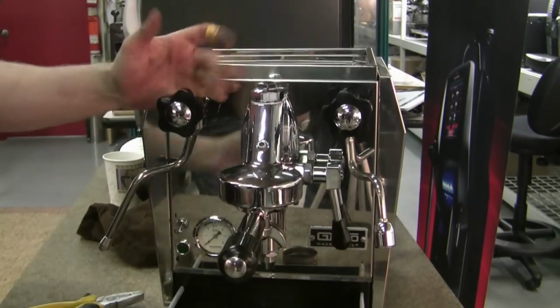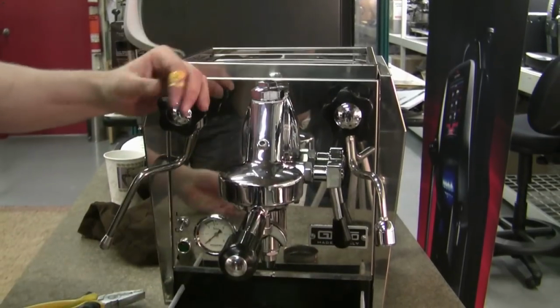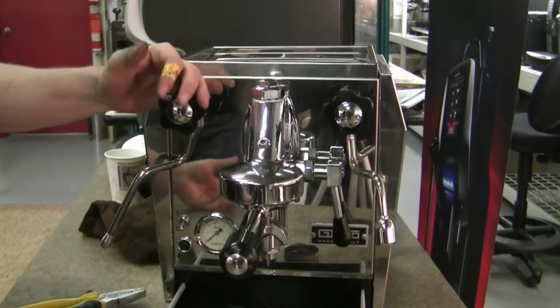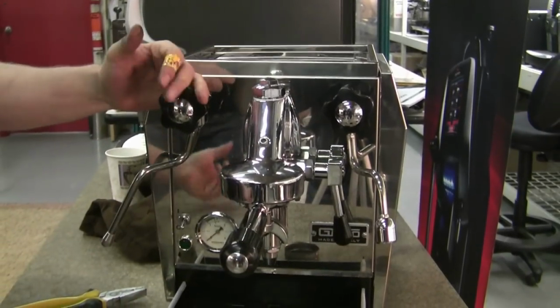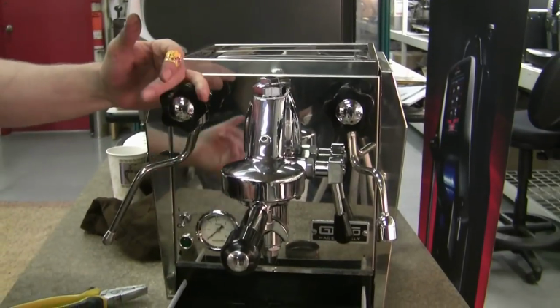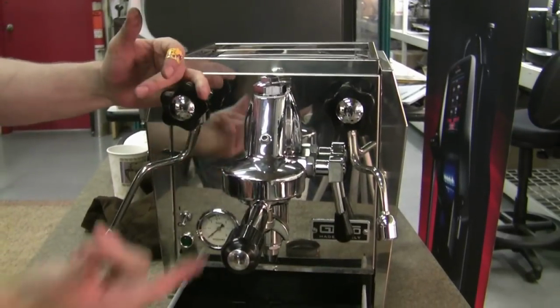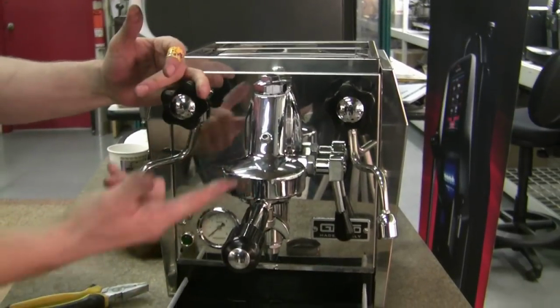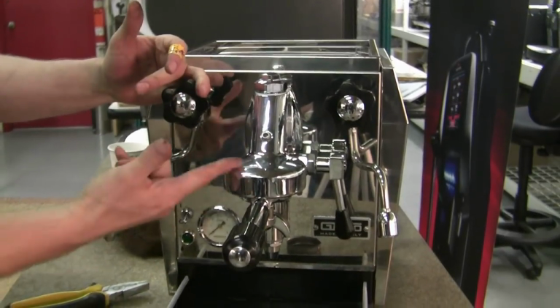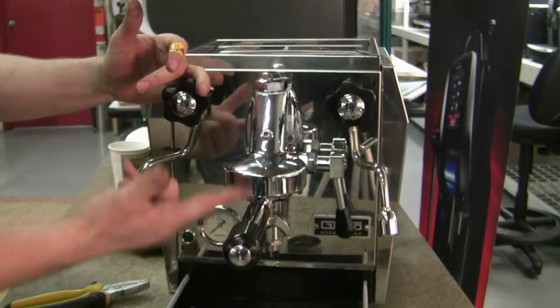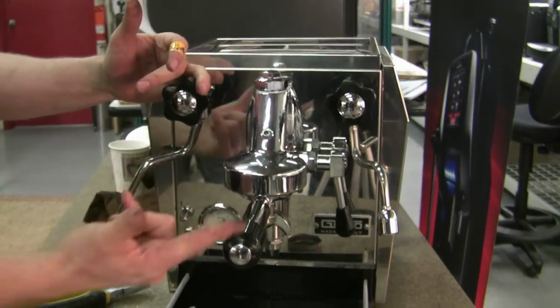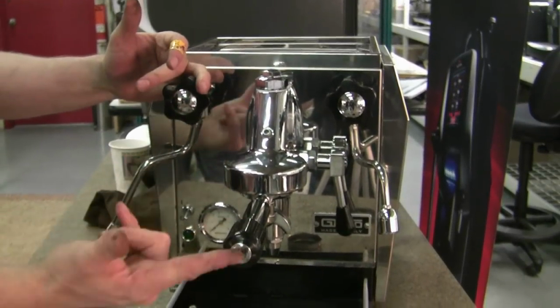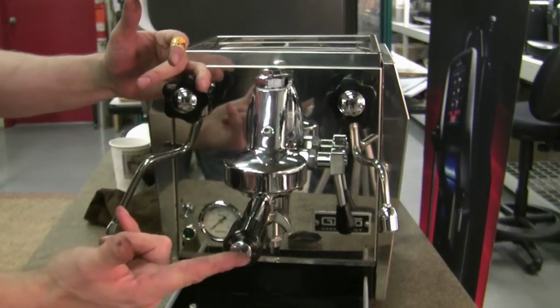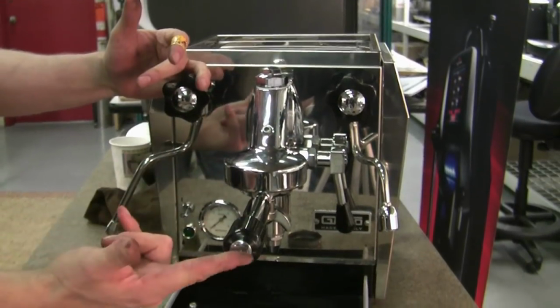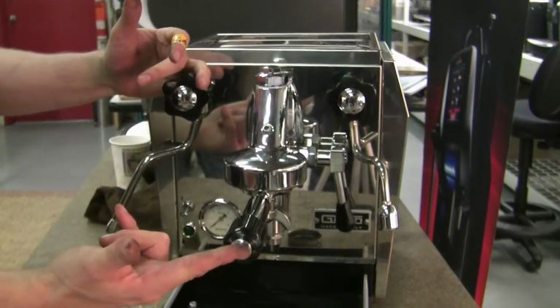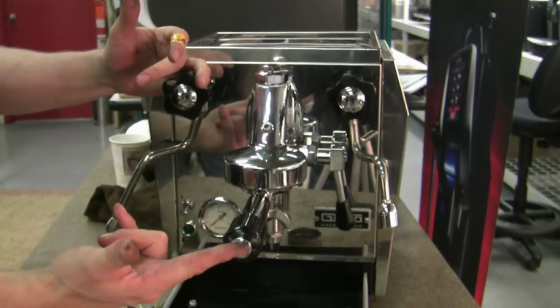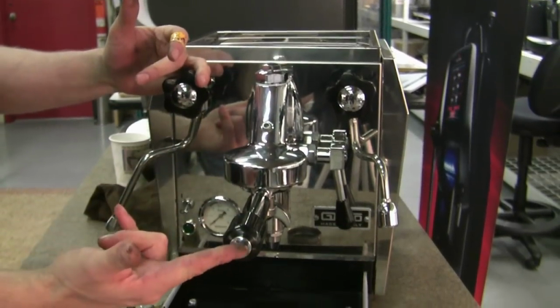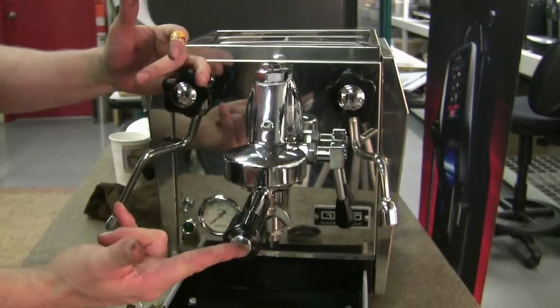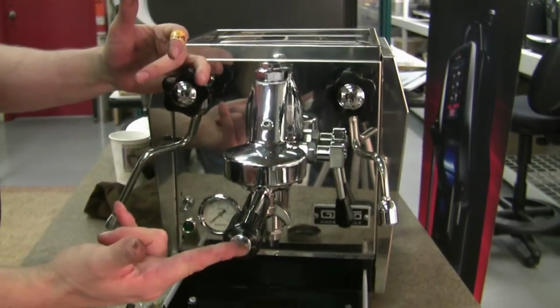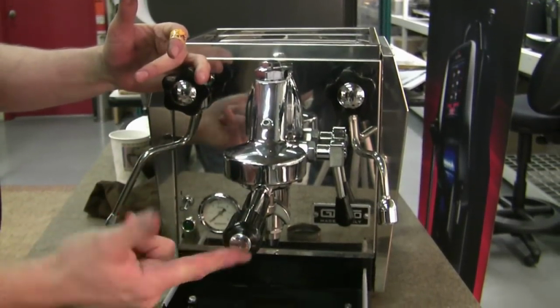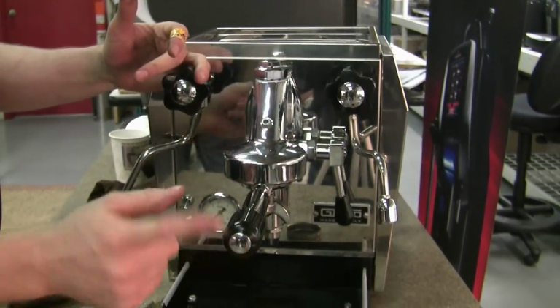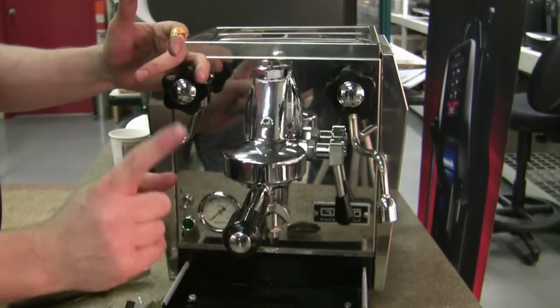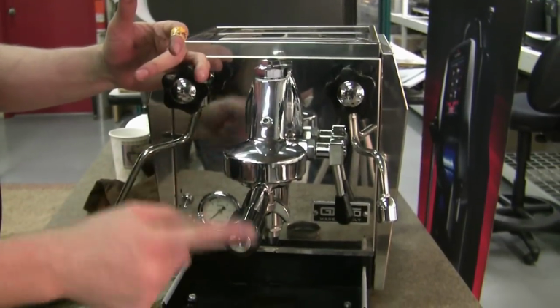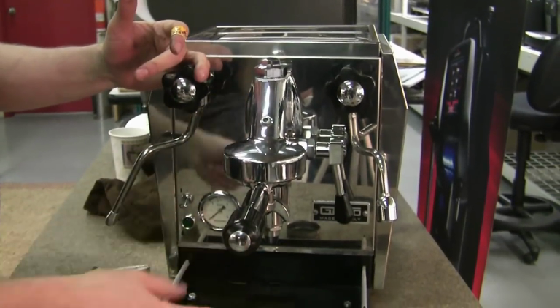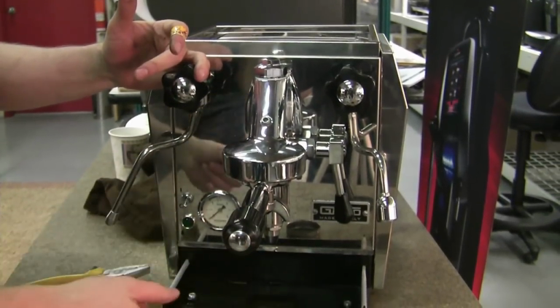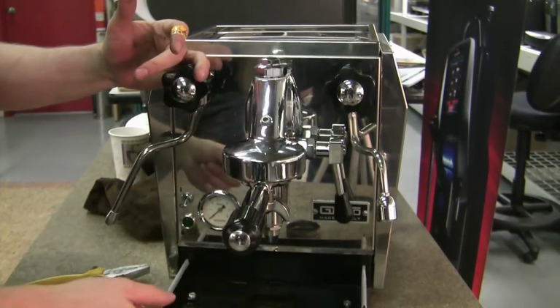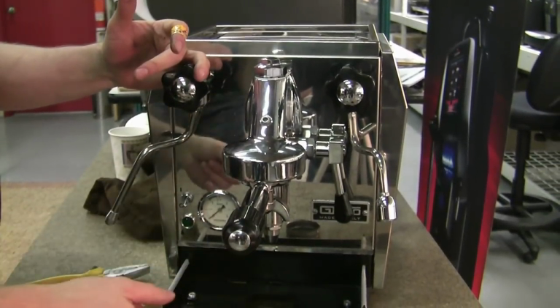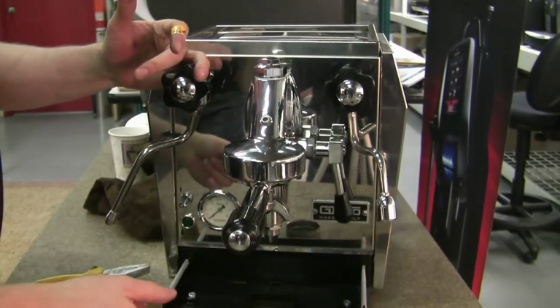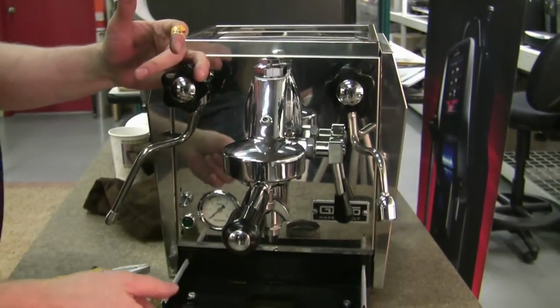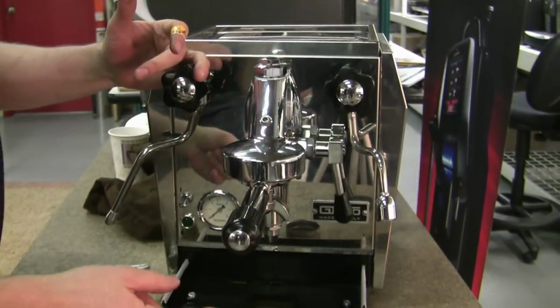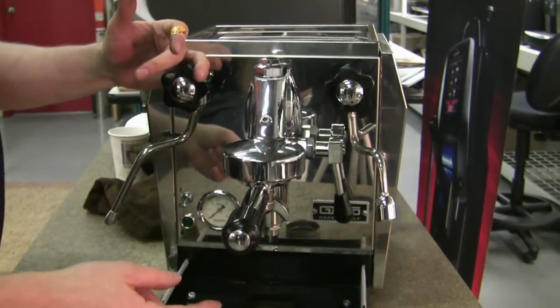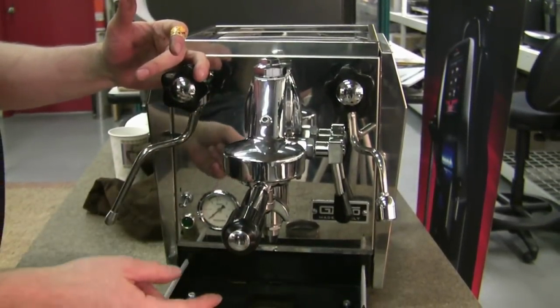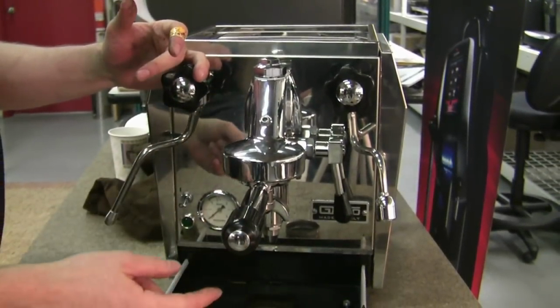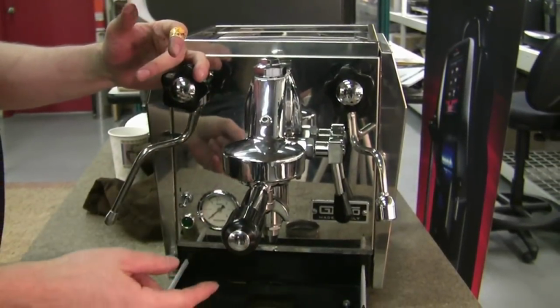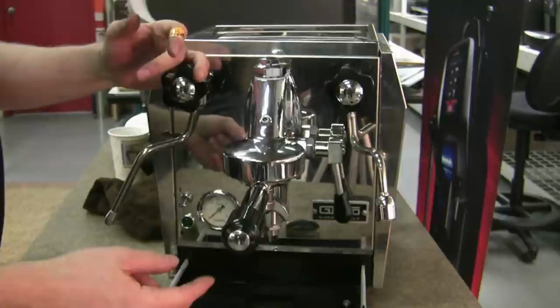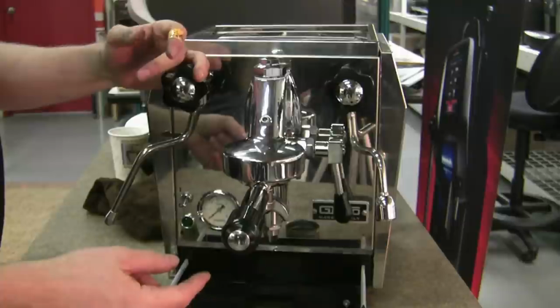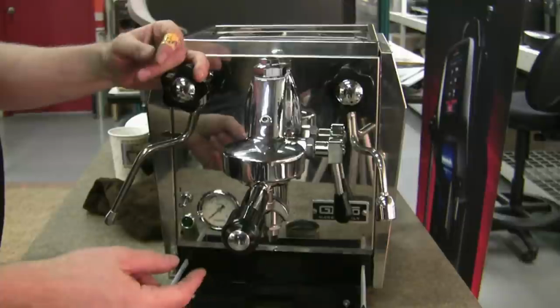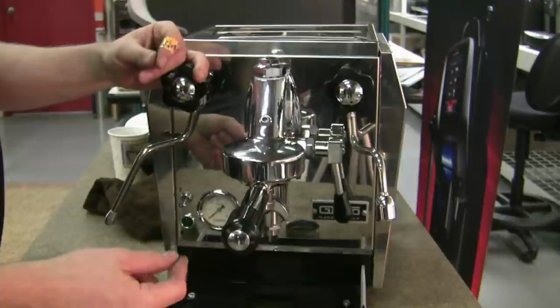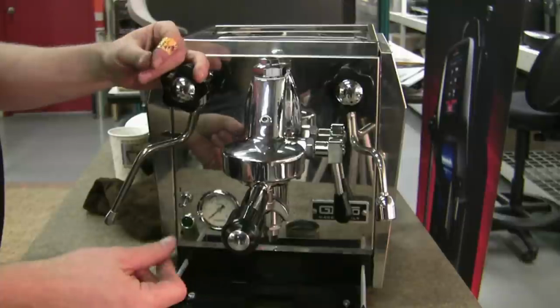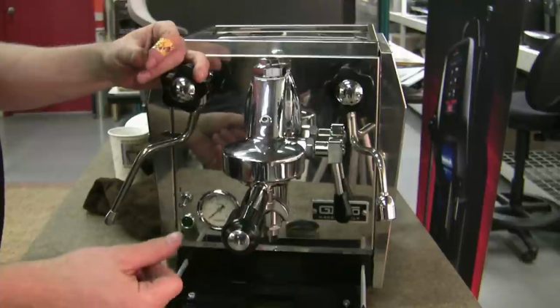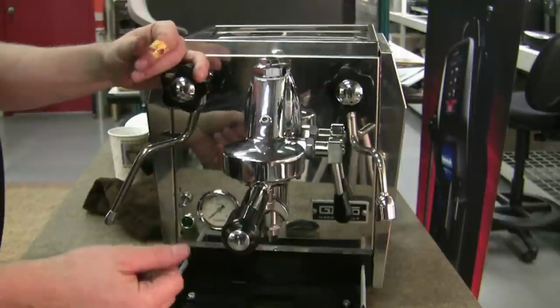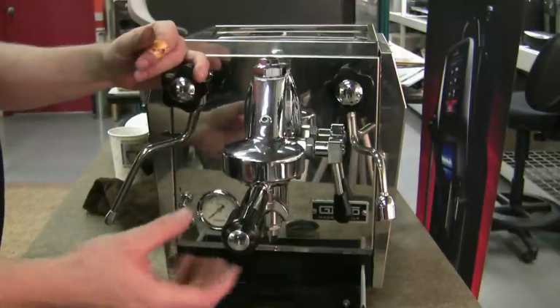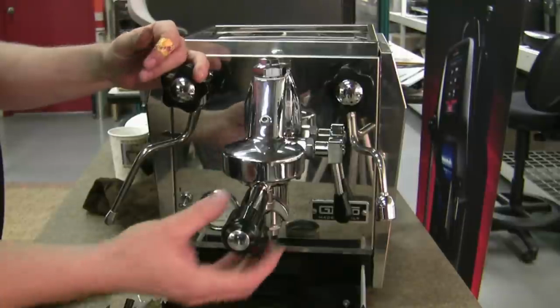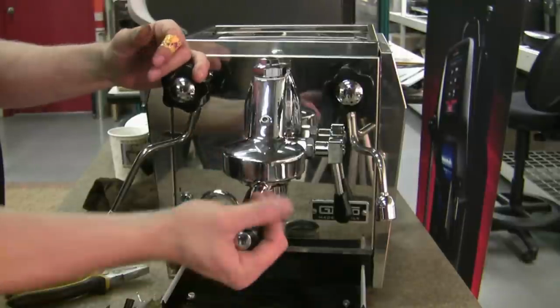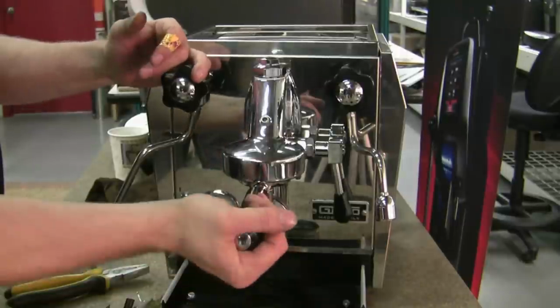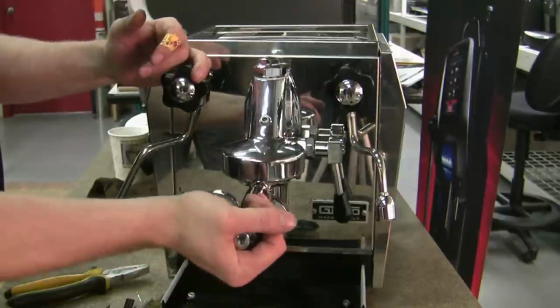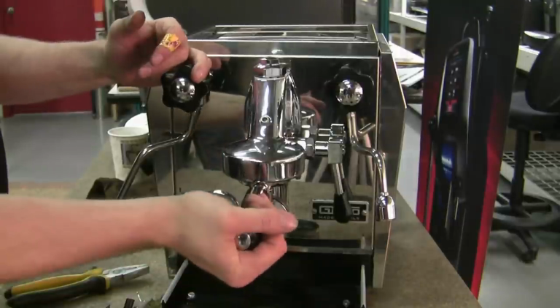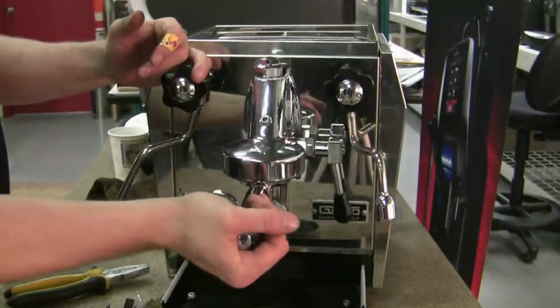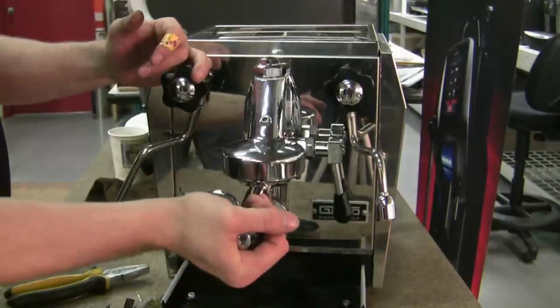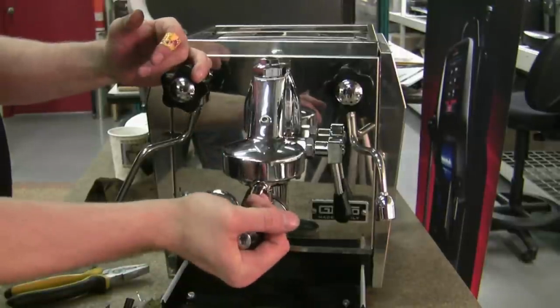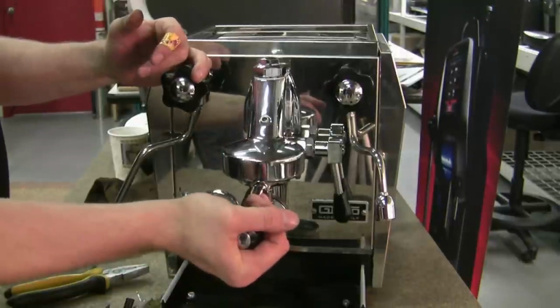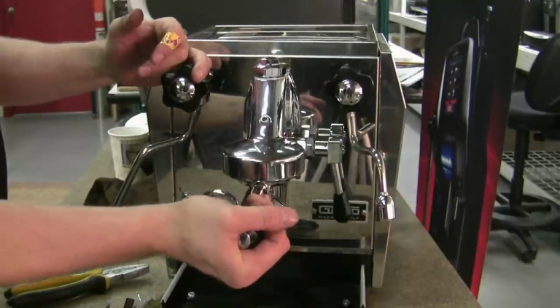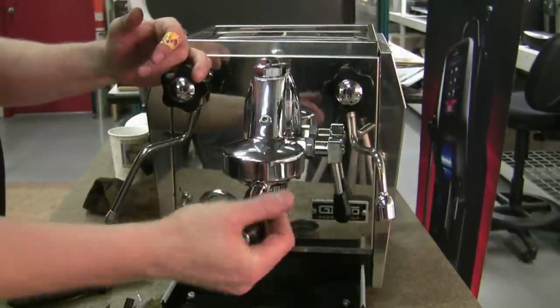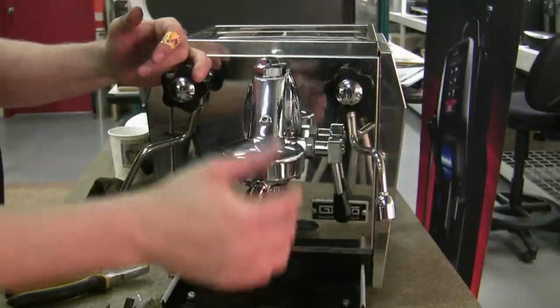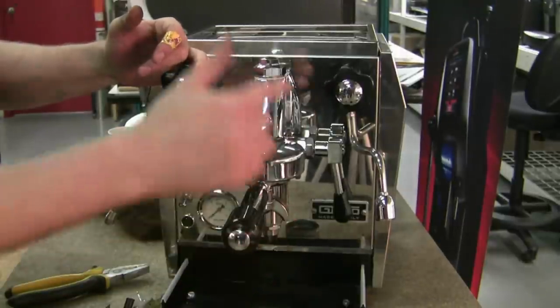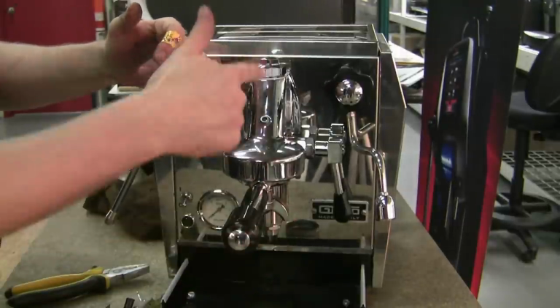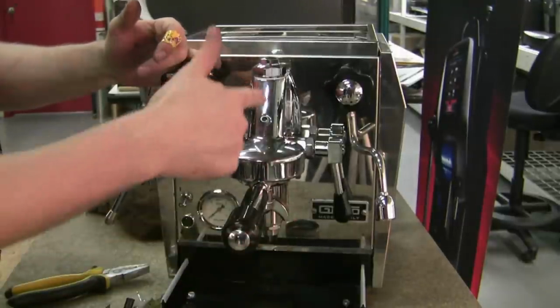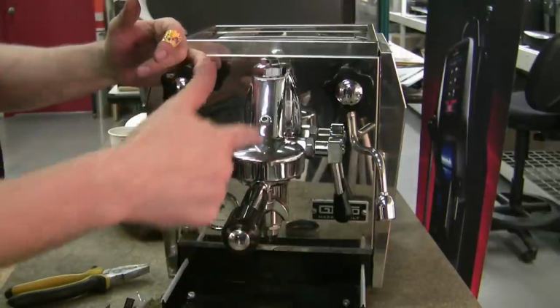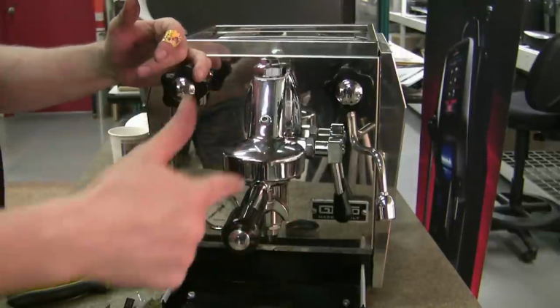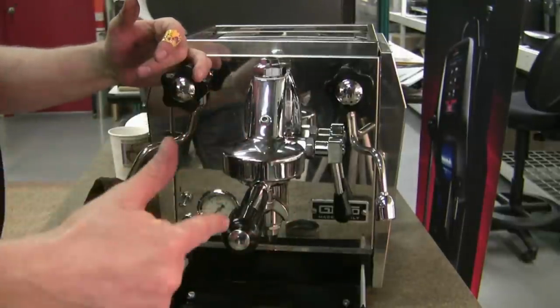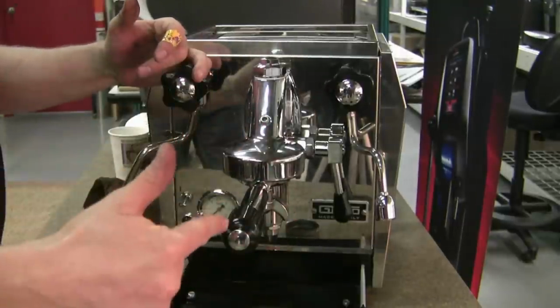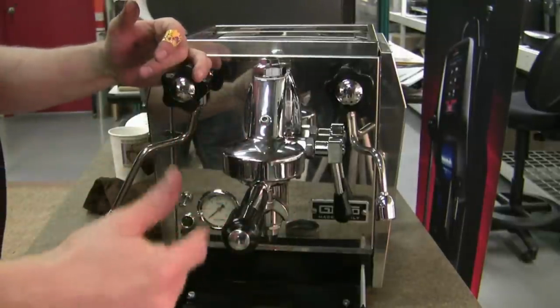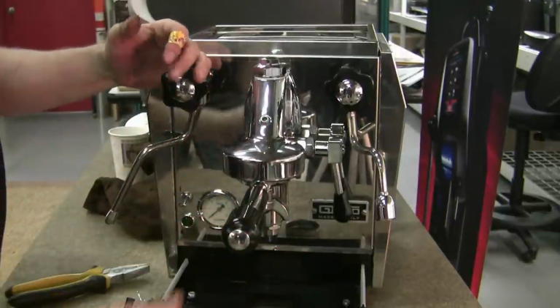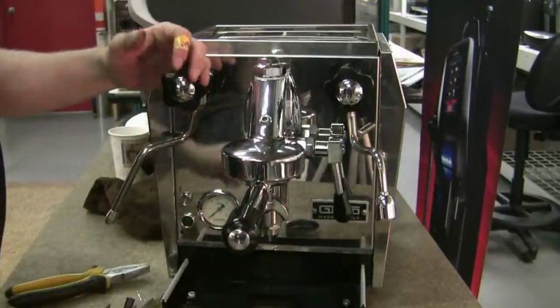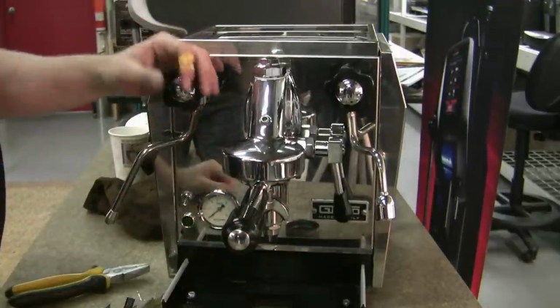You get a nice tight fit. Notice that after putting in the little spacer, it sits very straight.